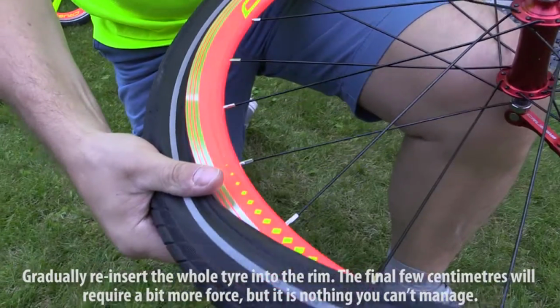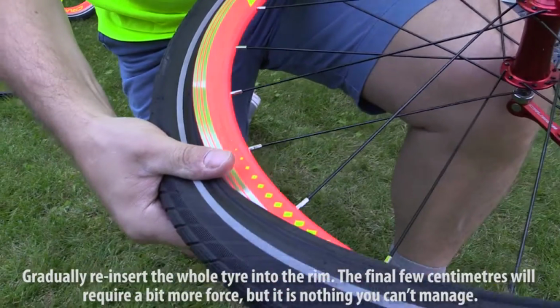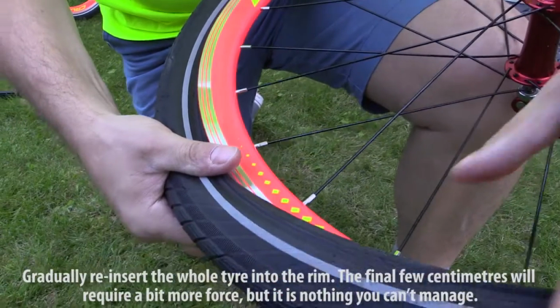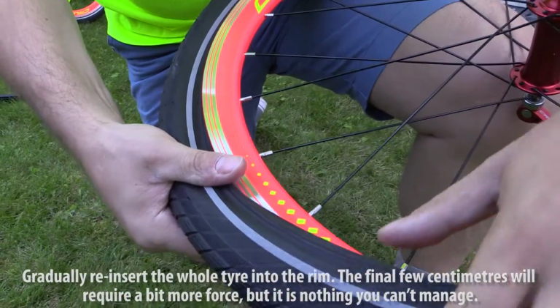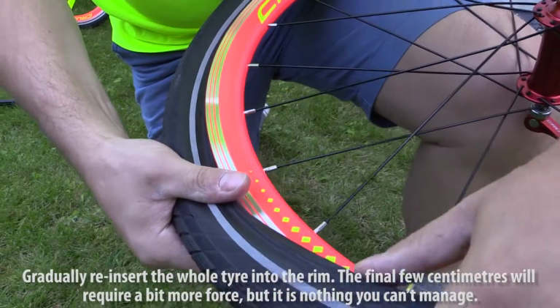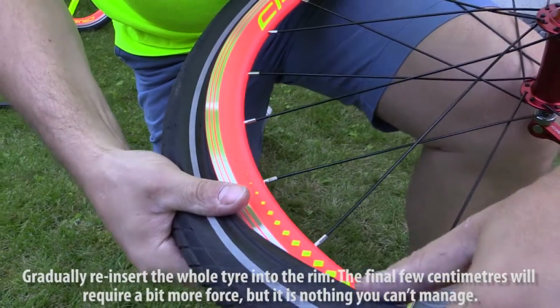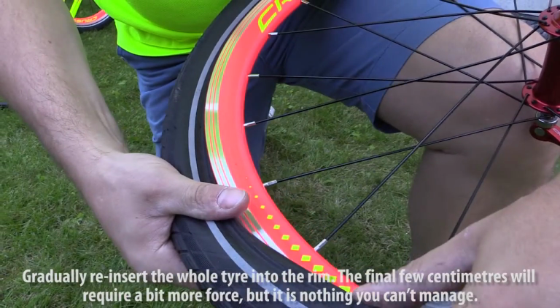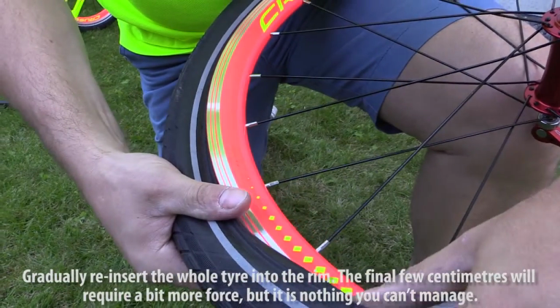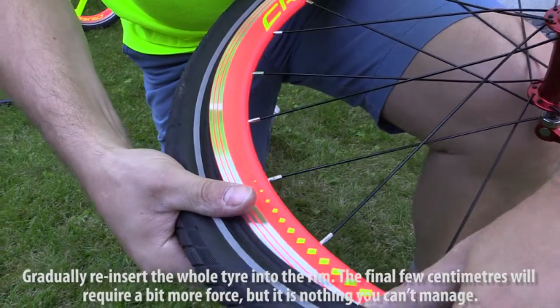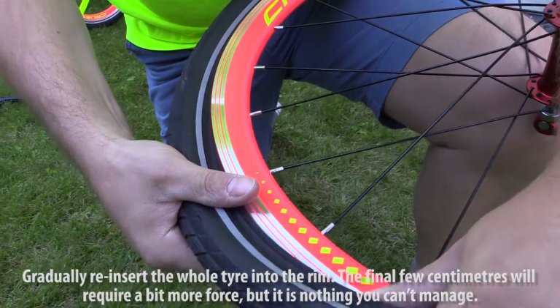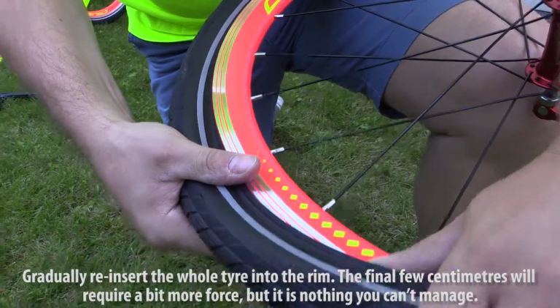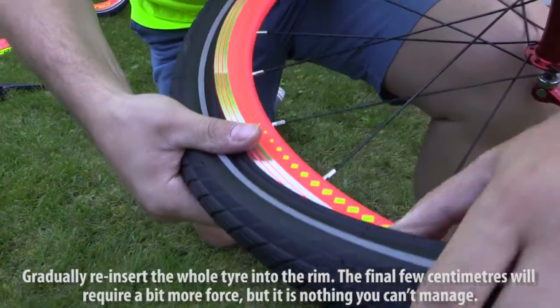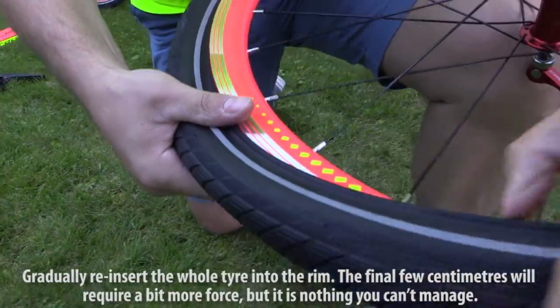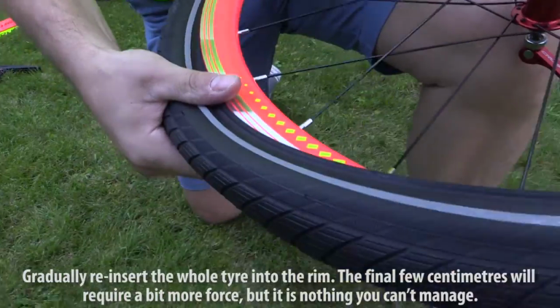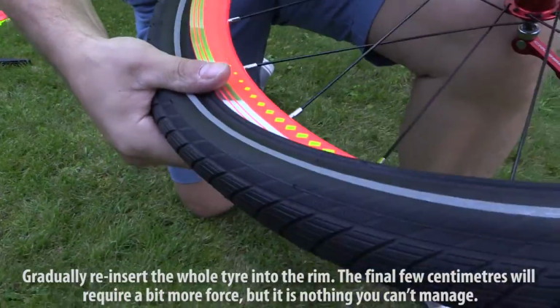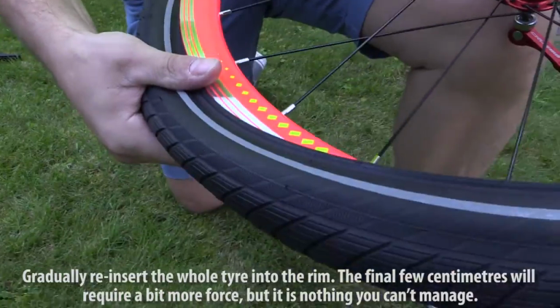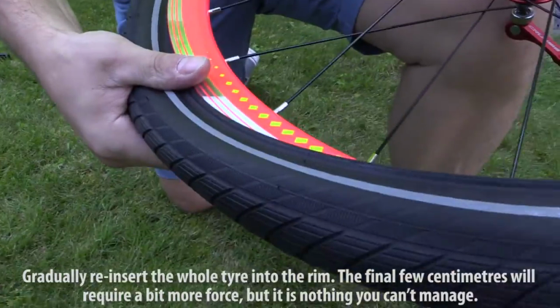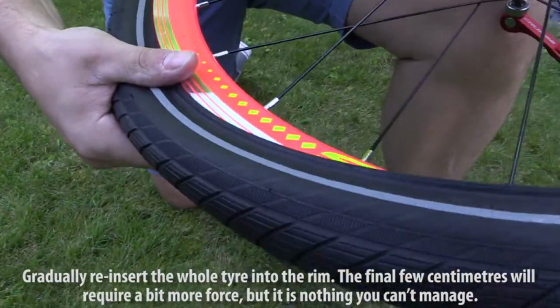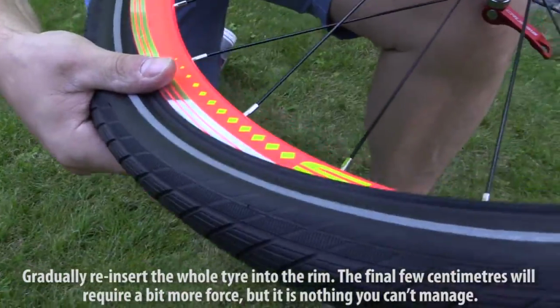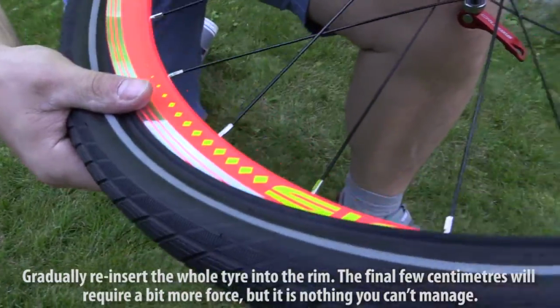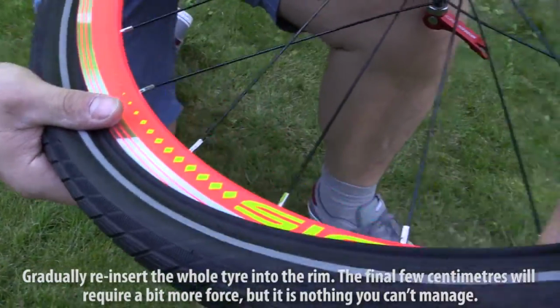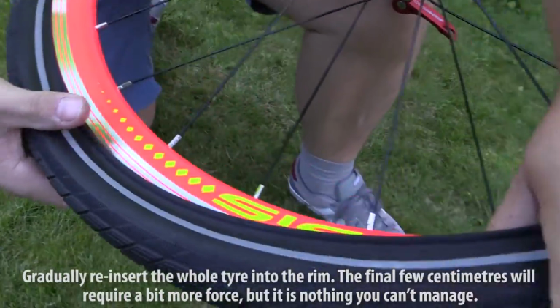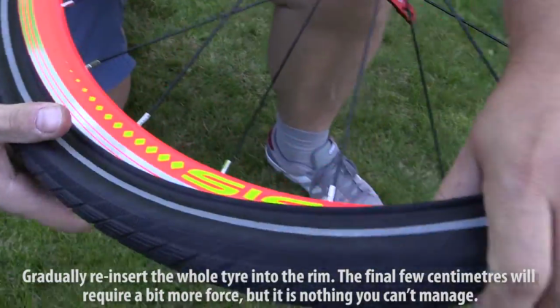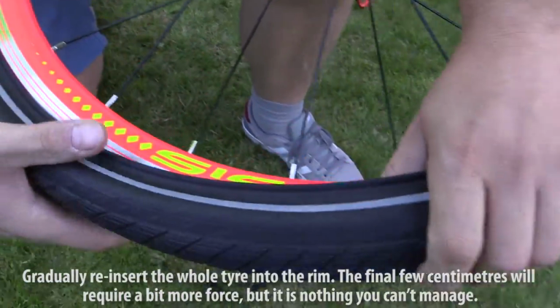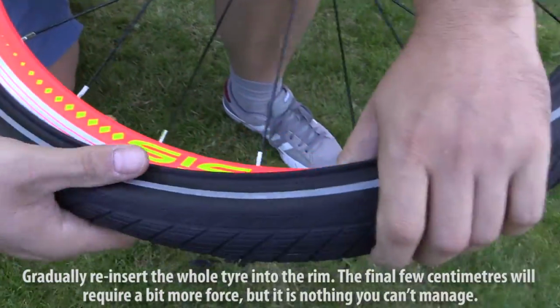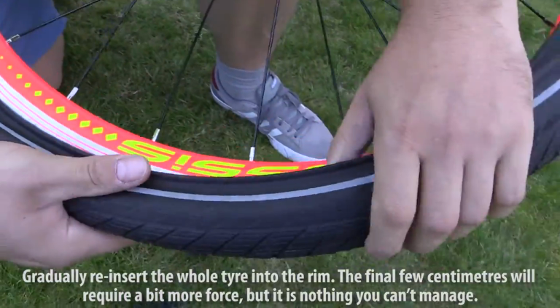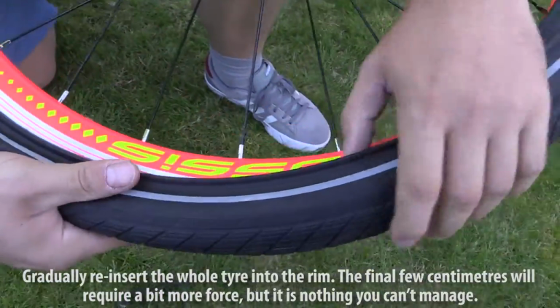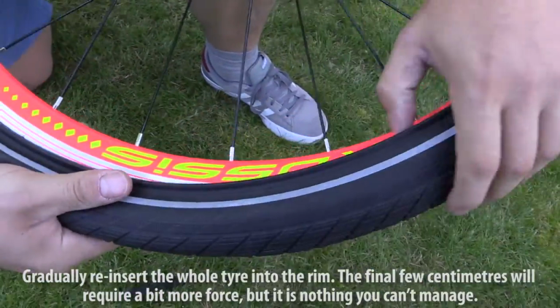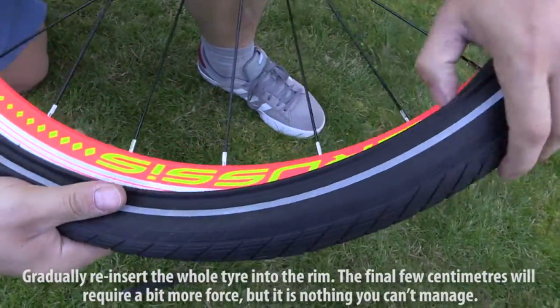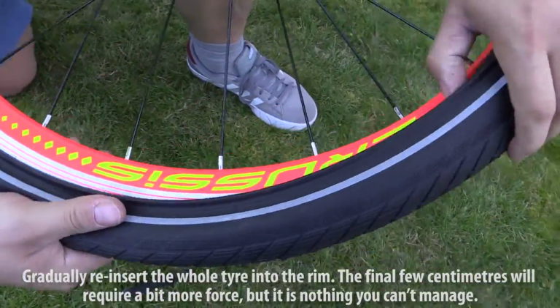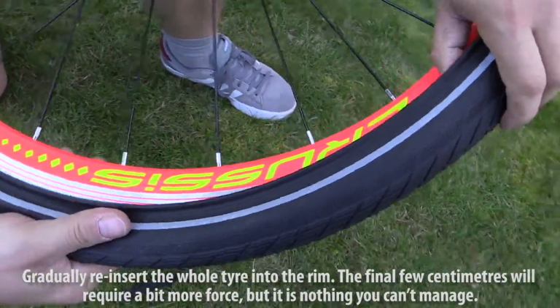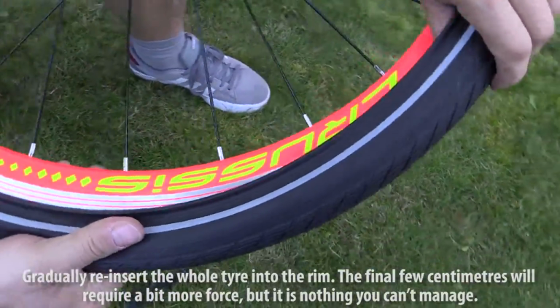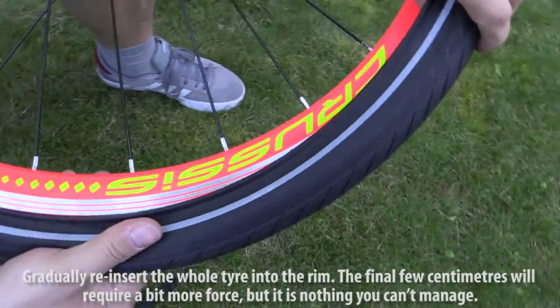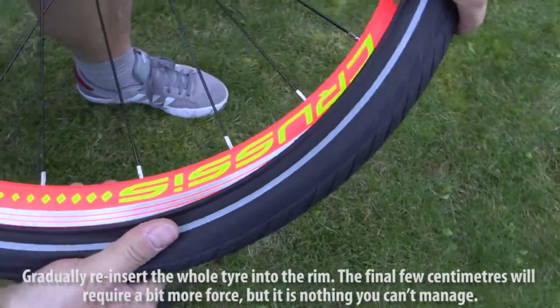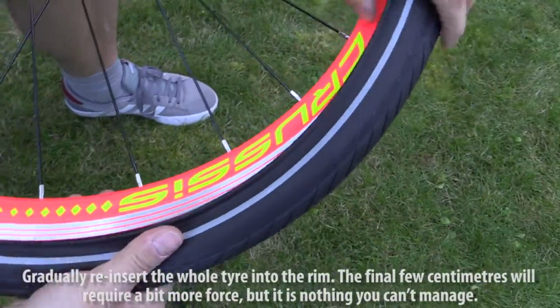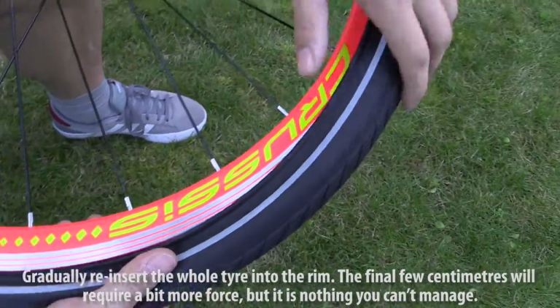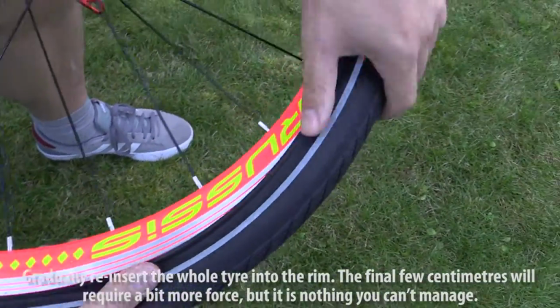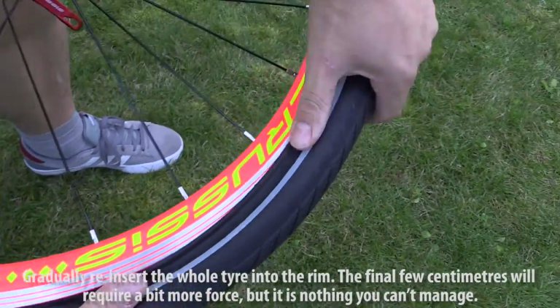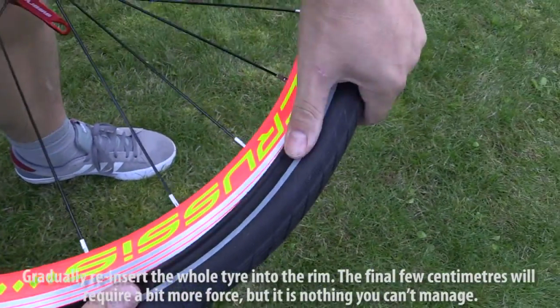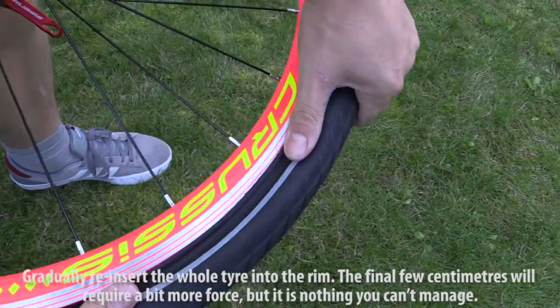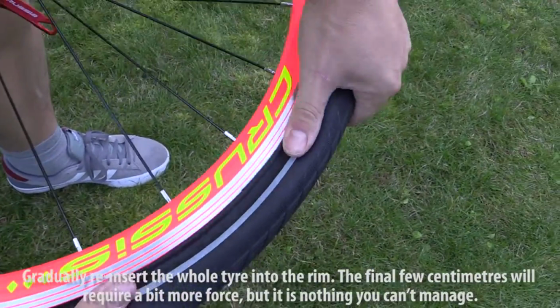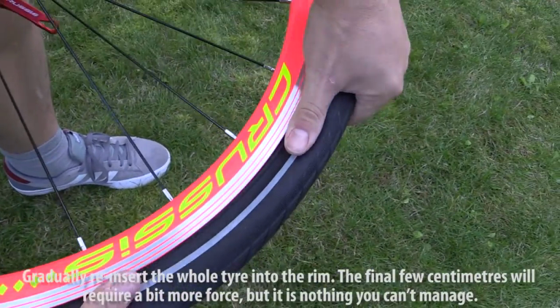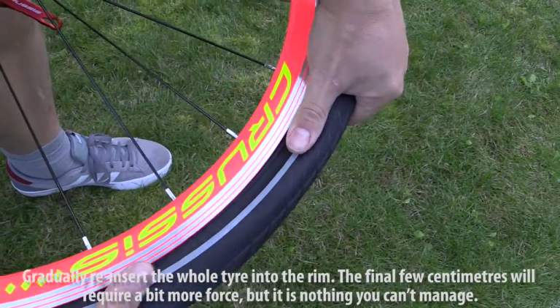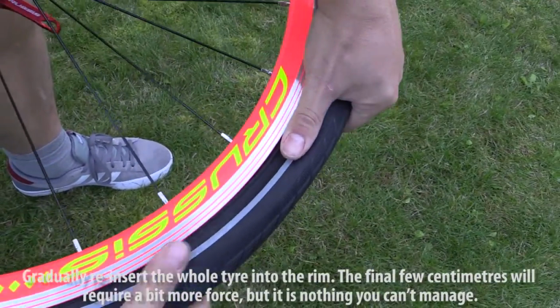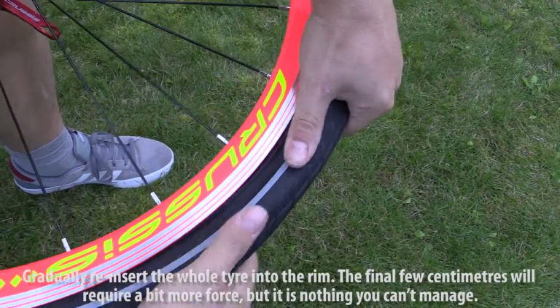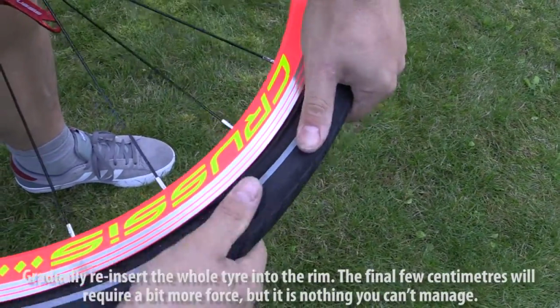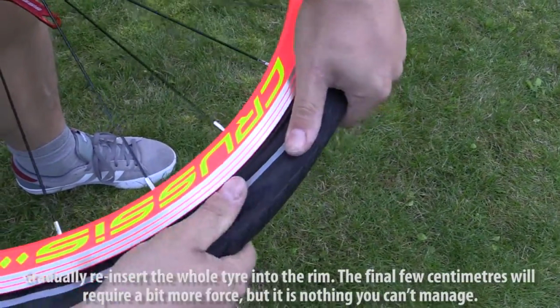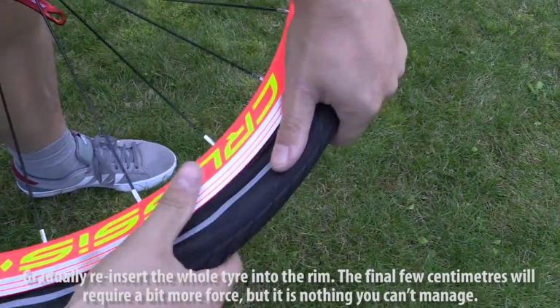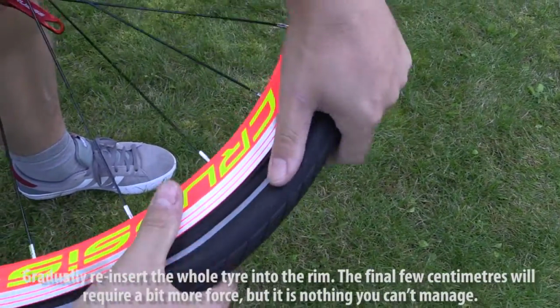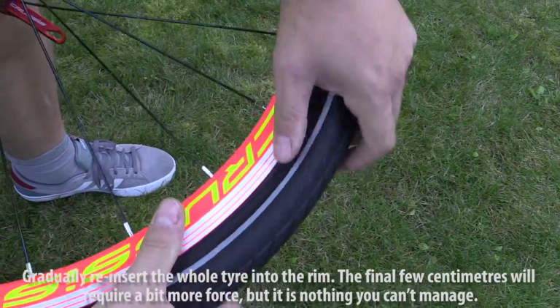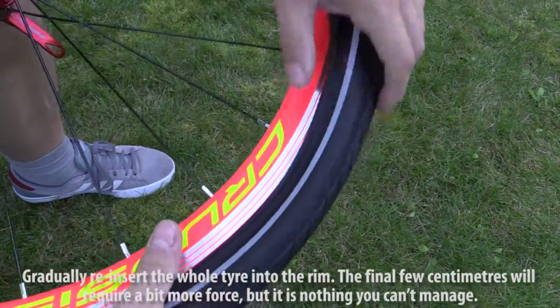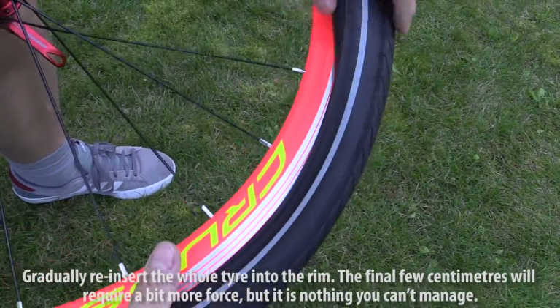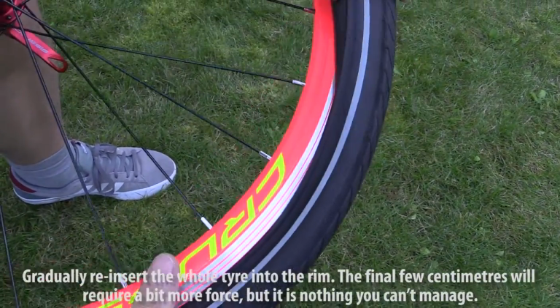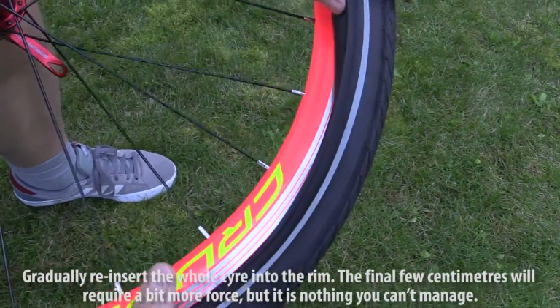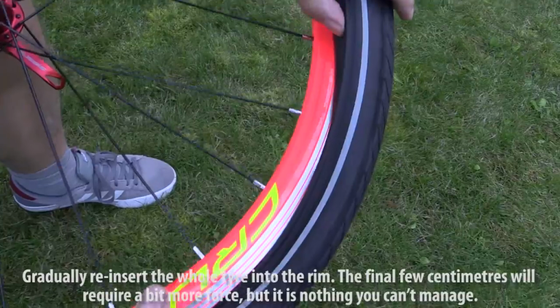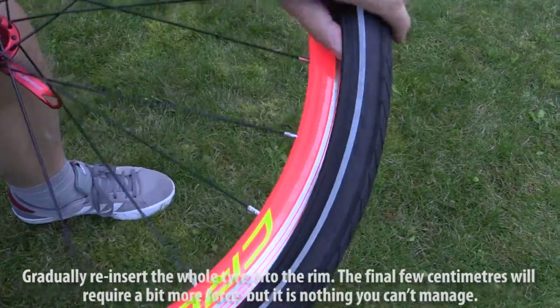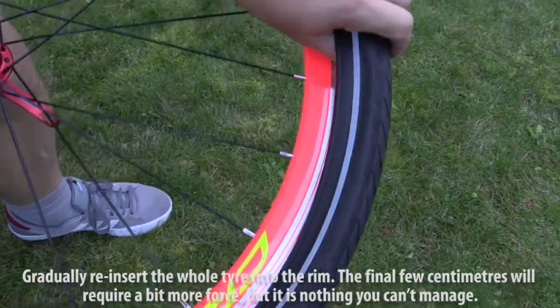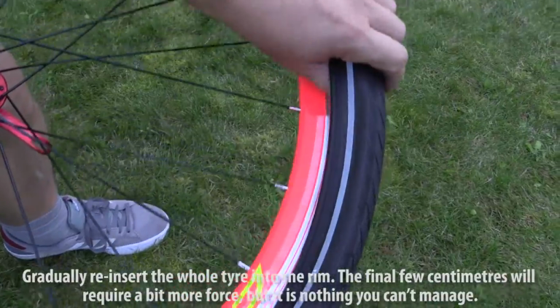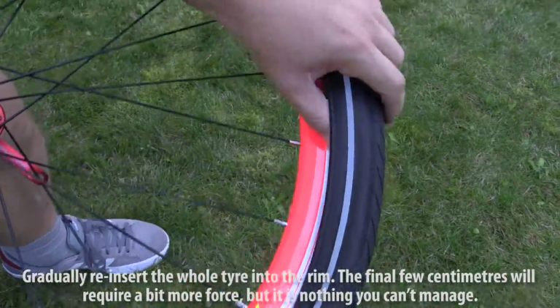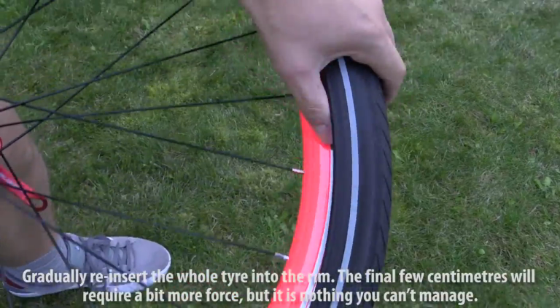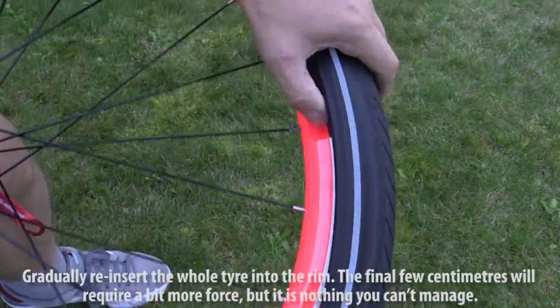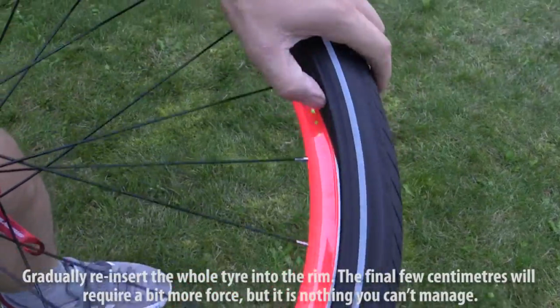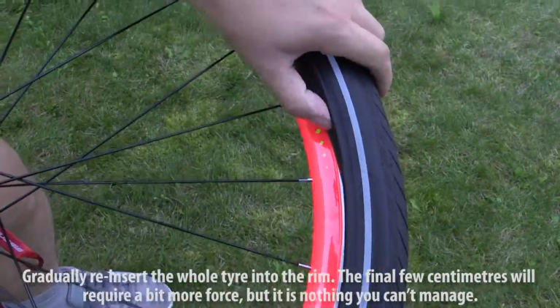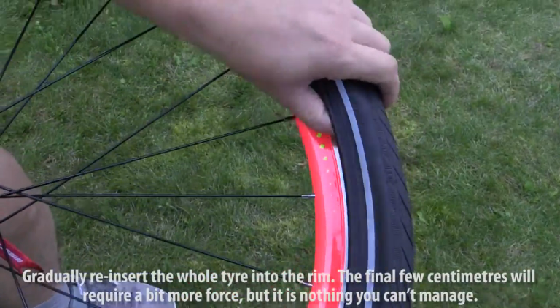Gradually reinsert the whole tire into the rim. The final few centimeters will require a bit more force, but it is nothing you can't manage.